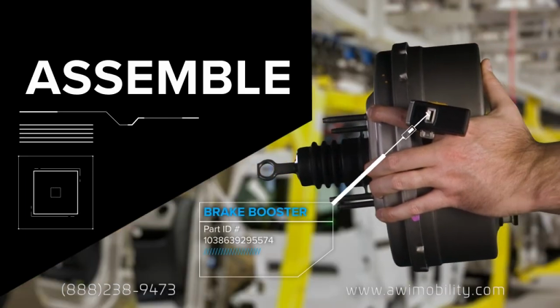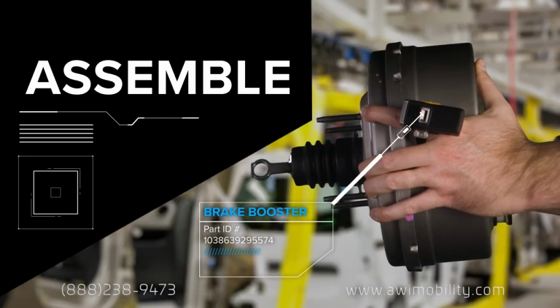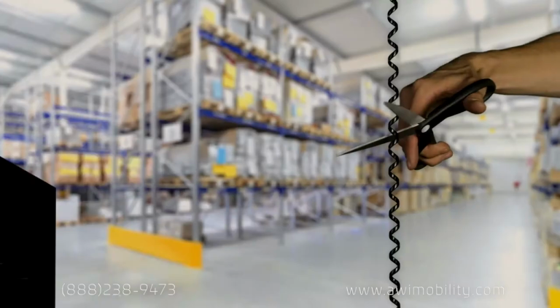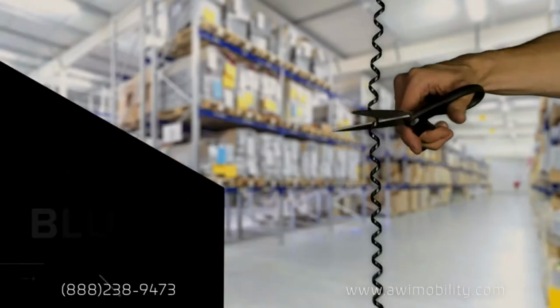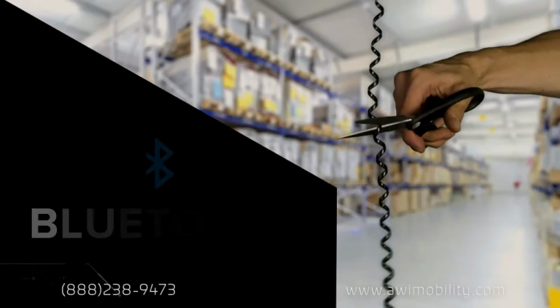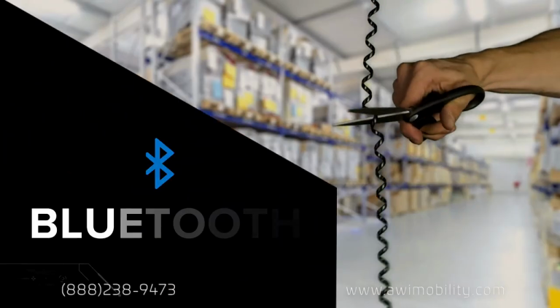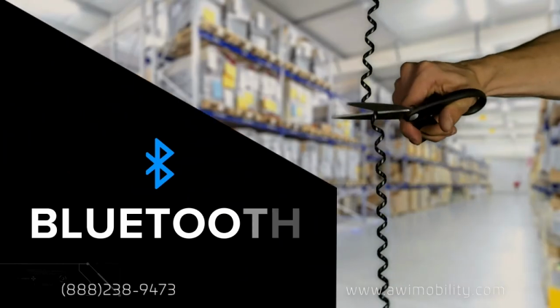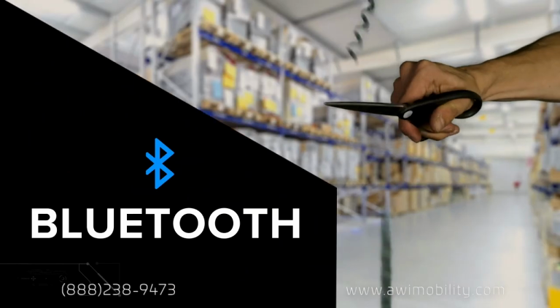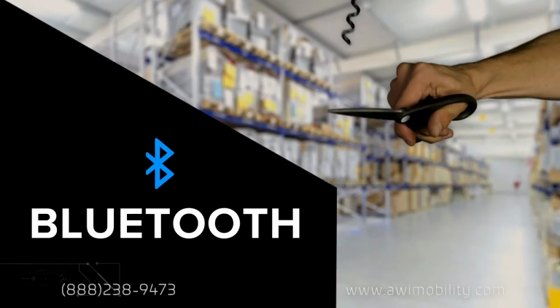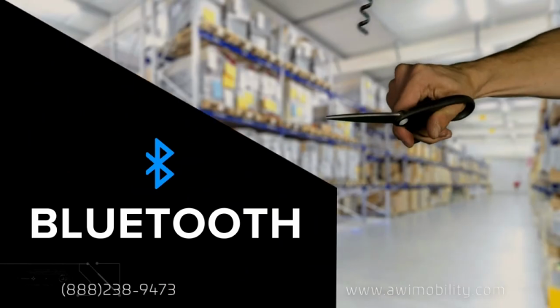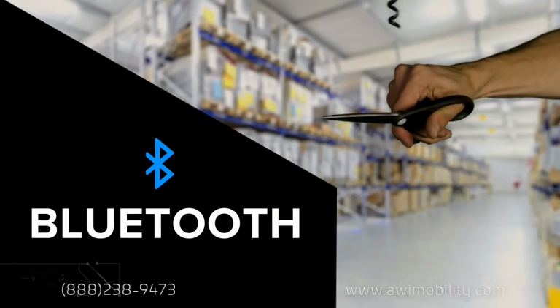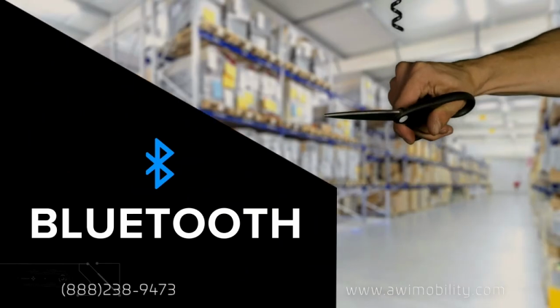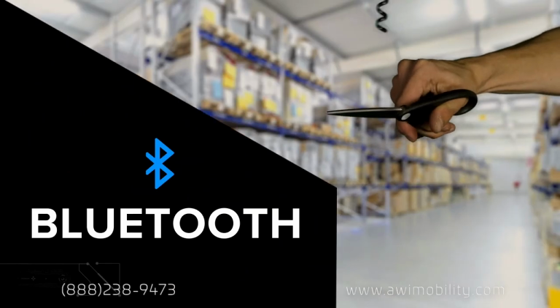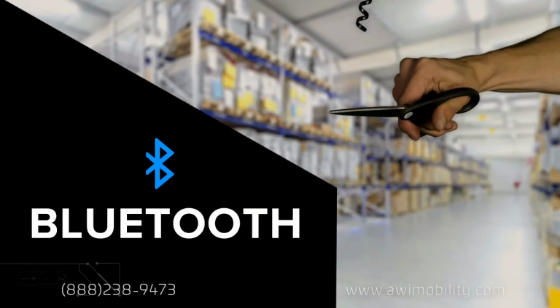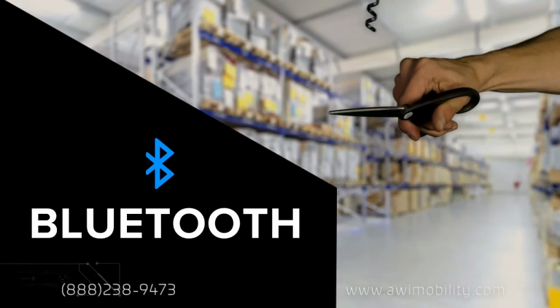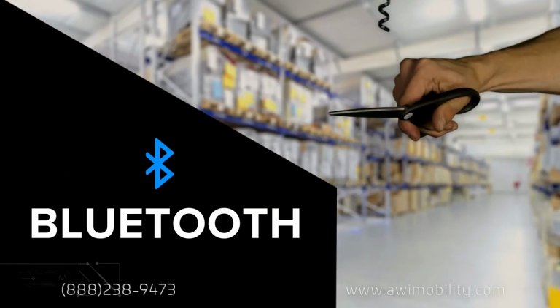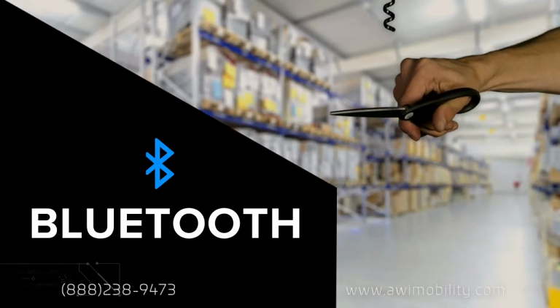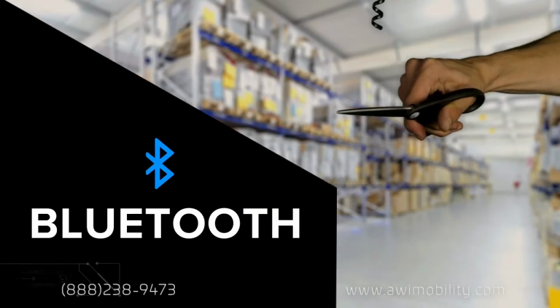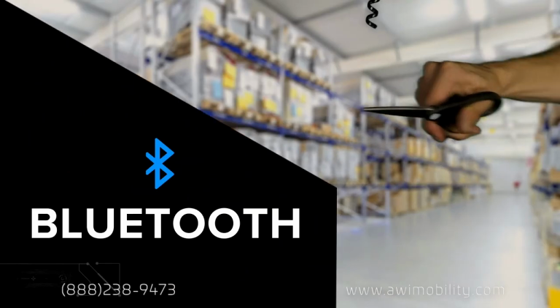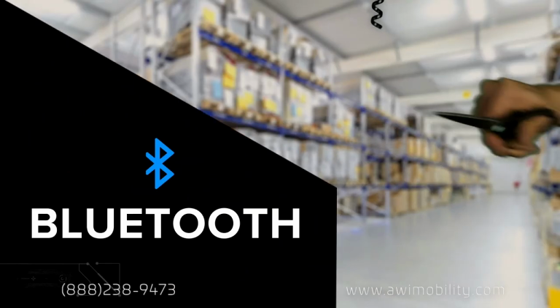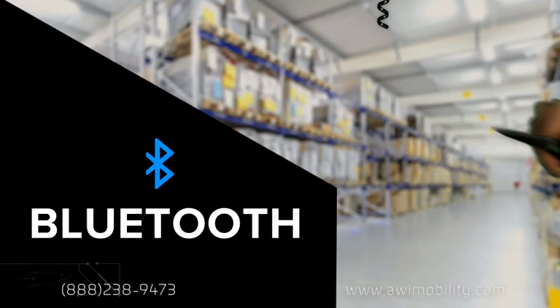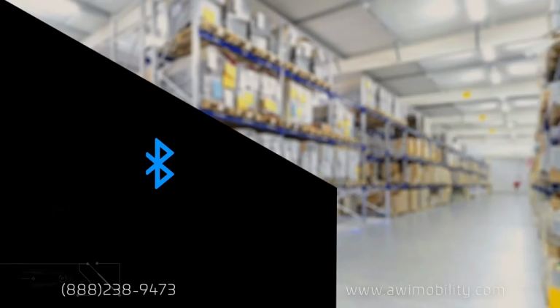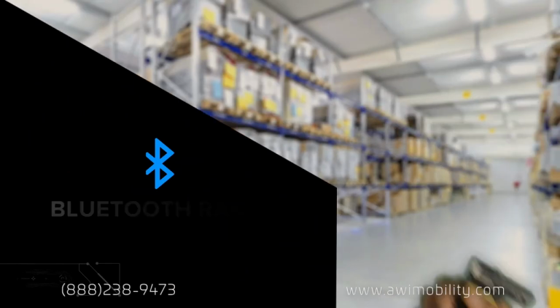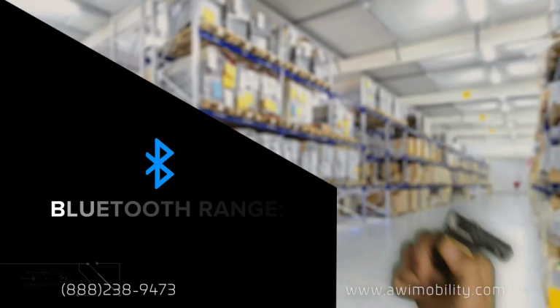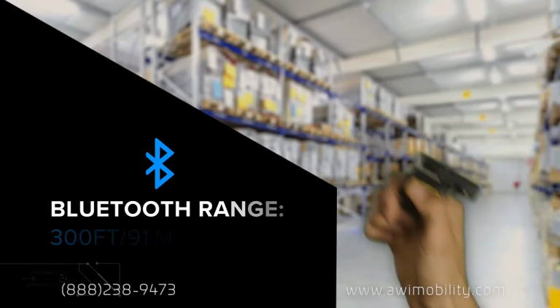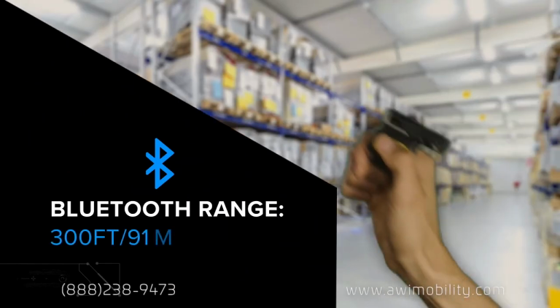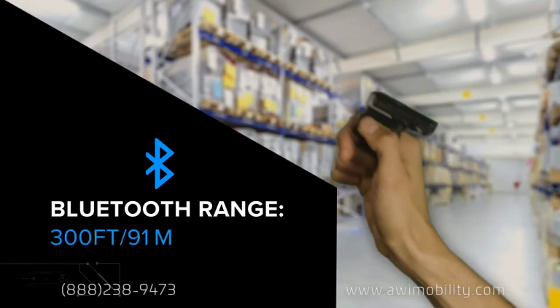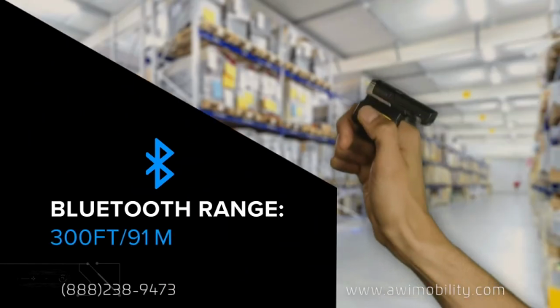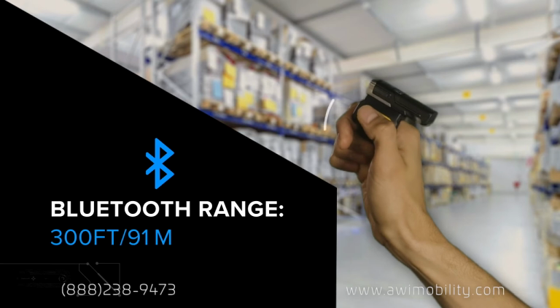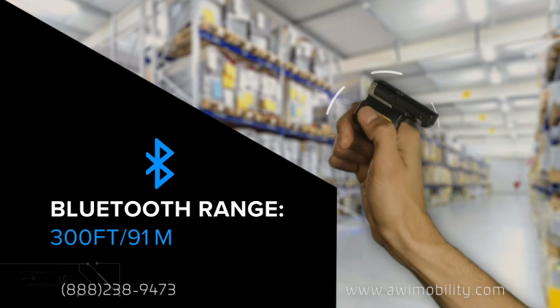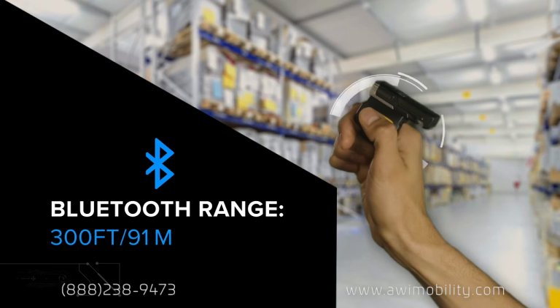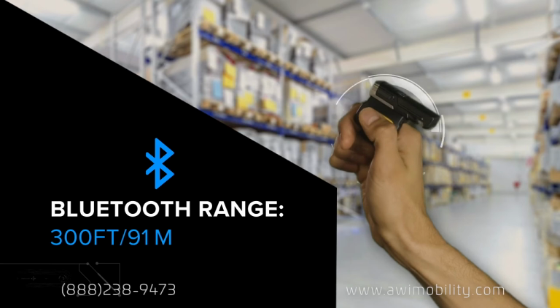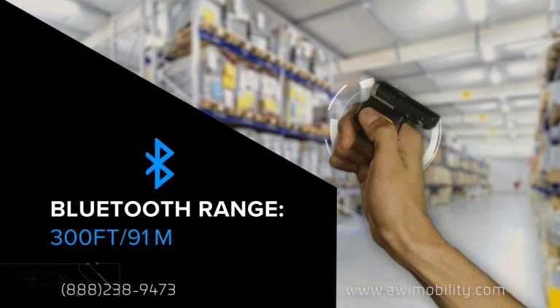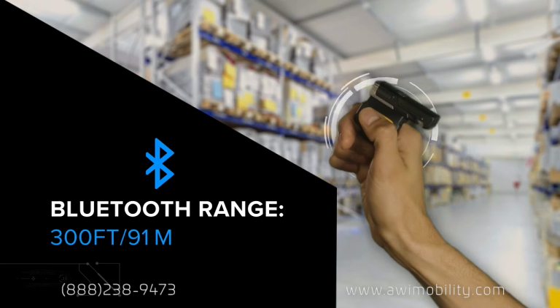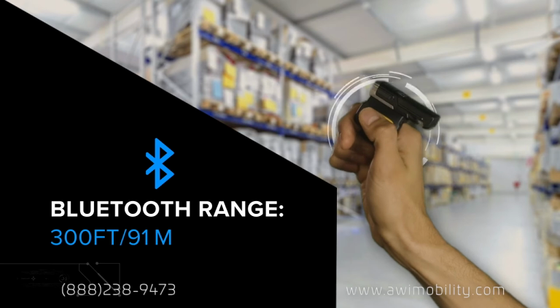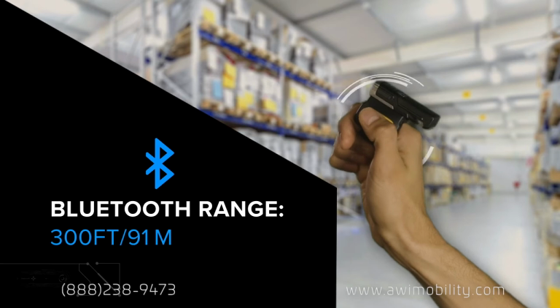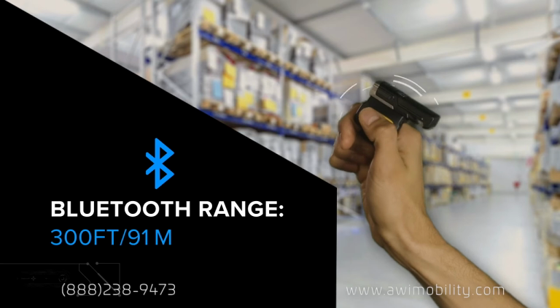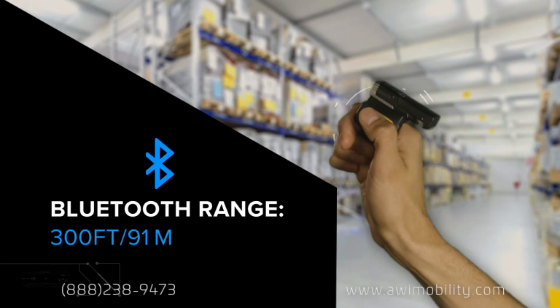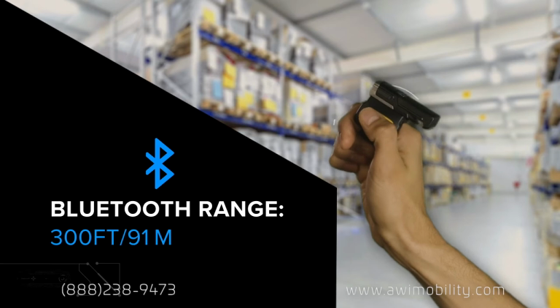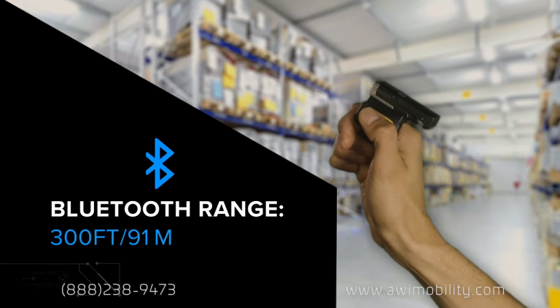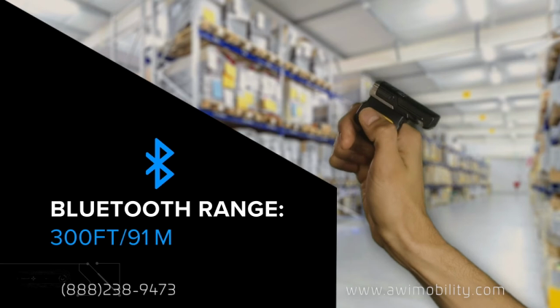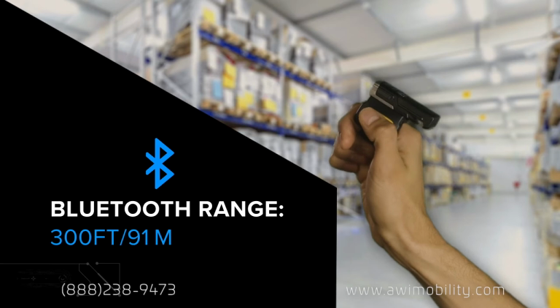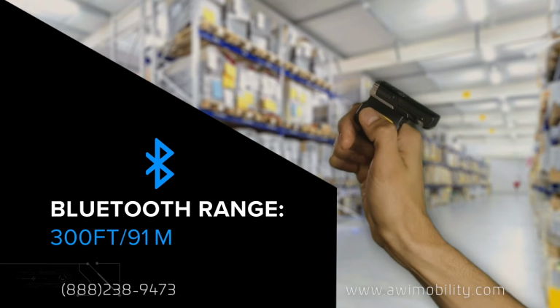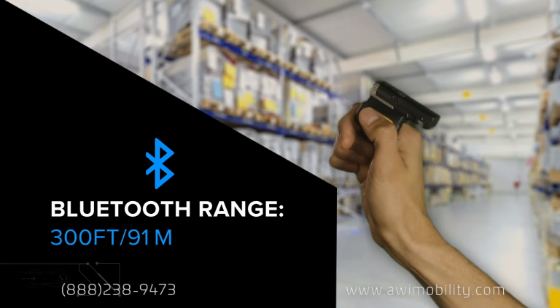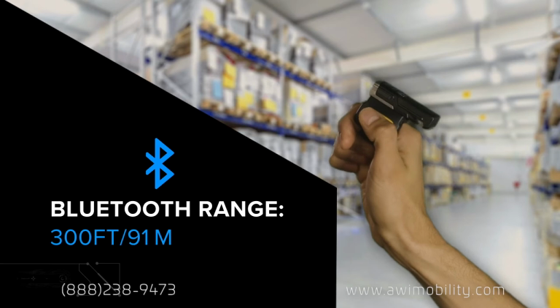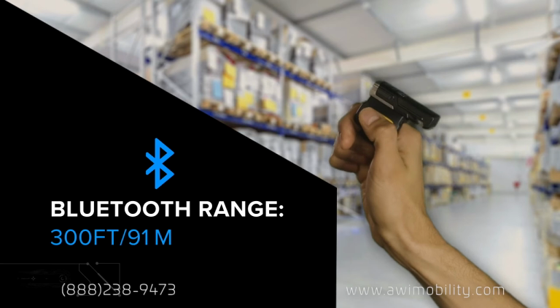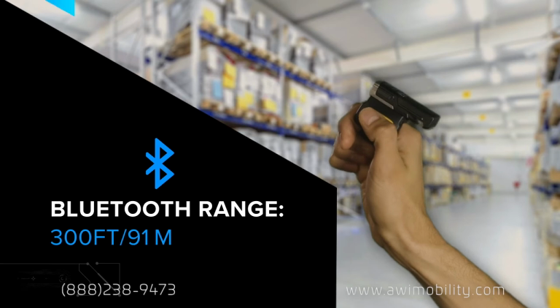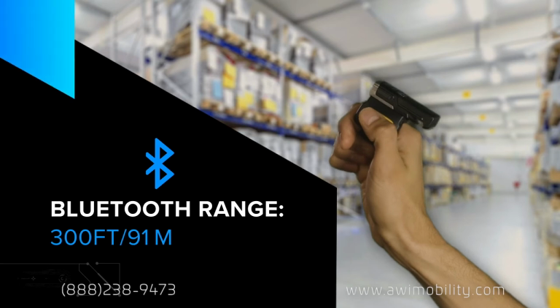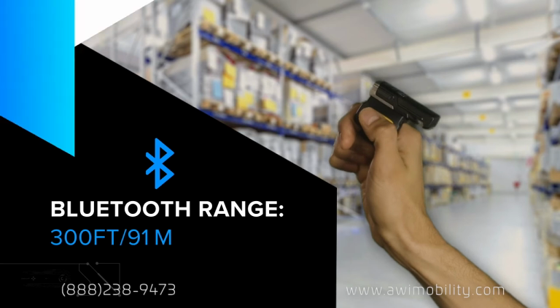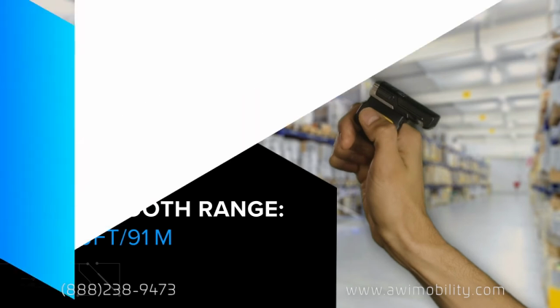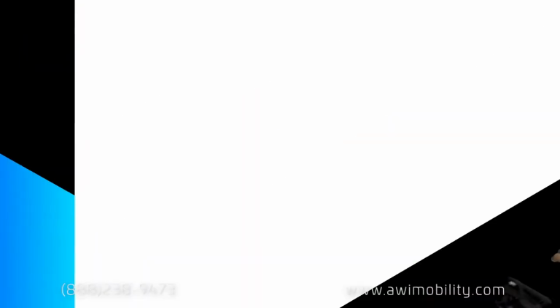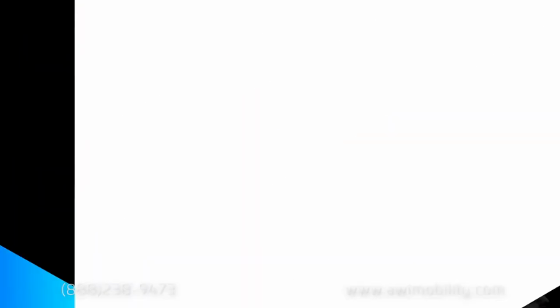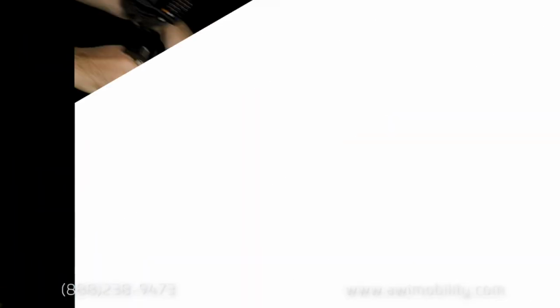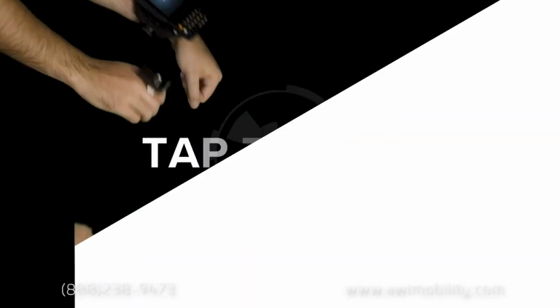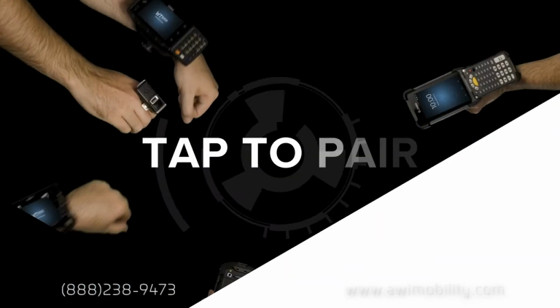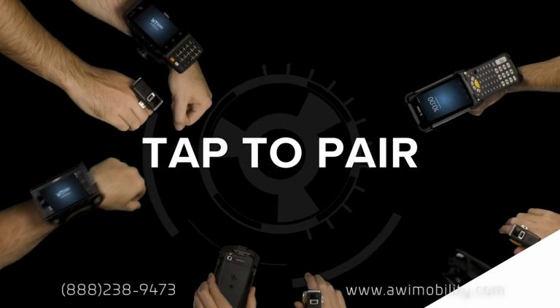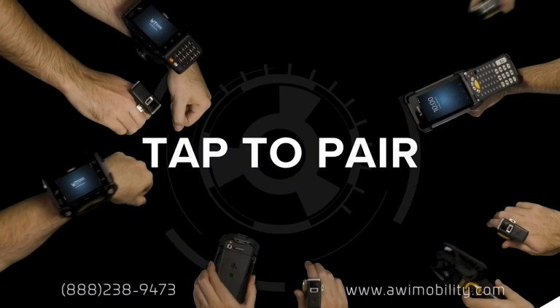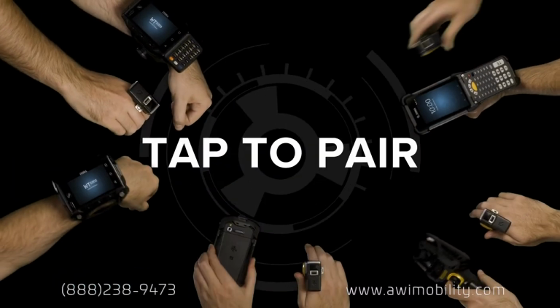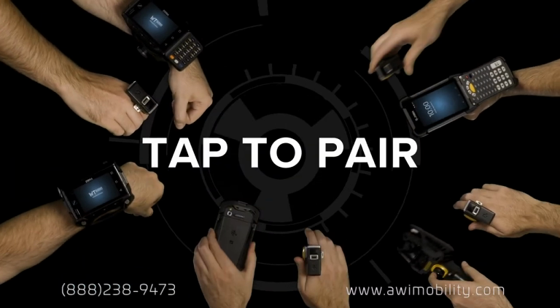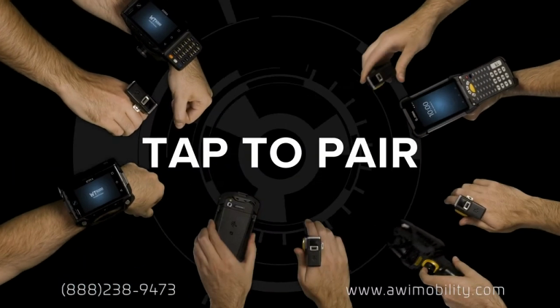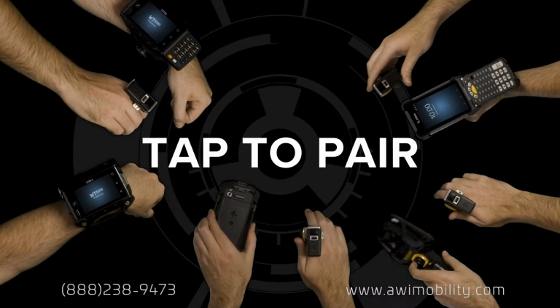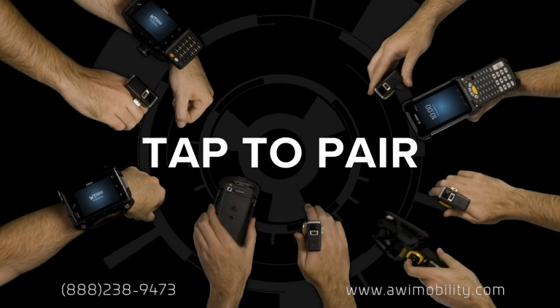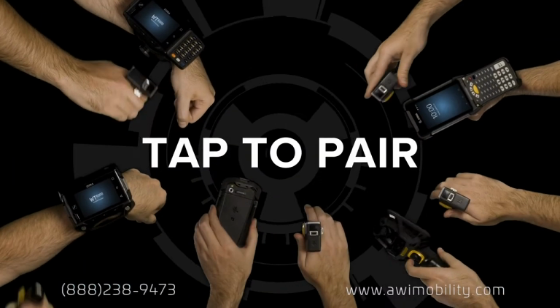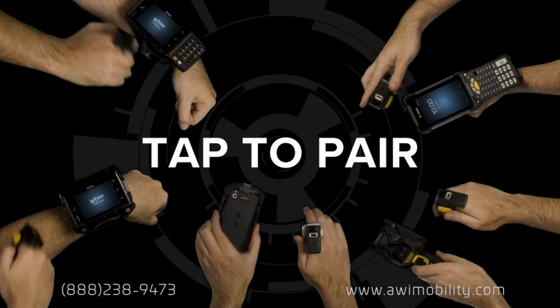Free your workforce from cables with the RS5100's long-range Bluetooth connectivity and easy tap-to-pair connection.